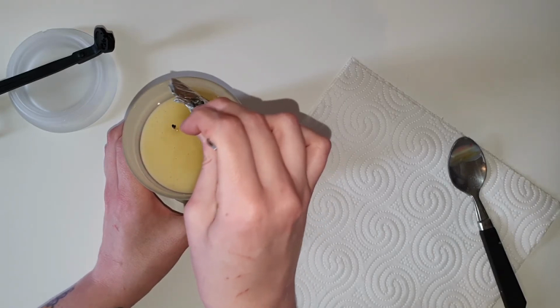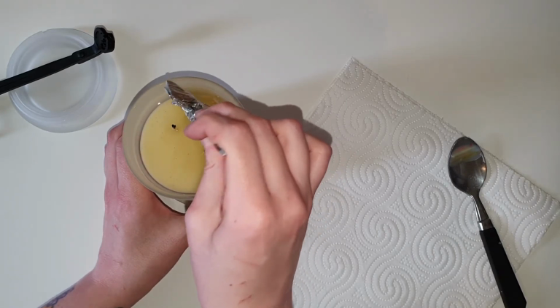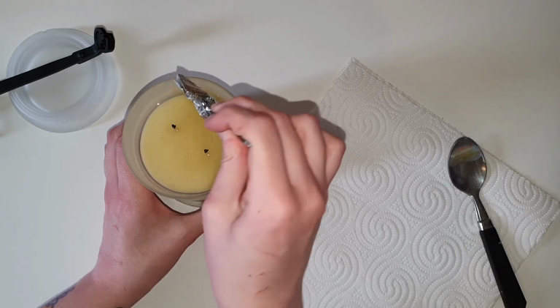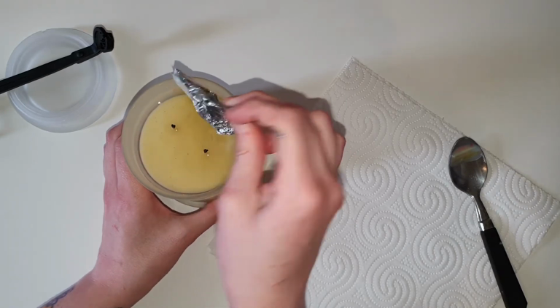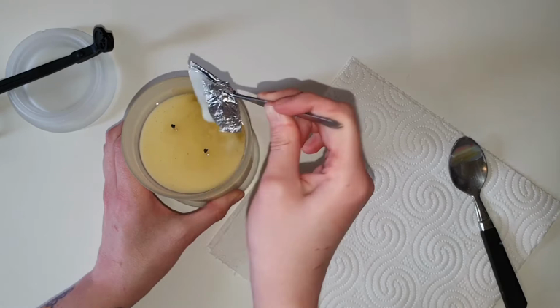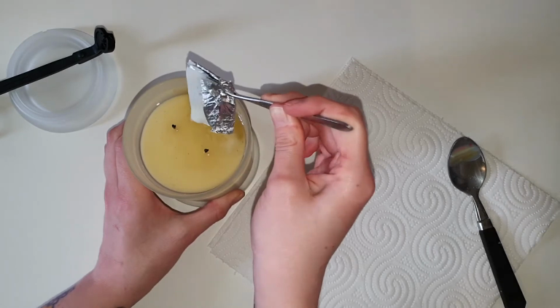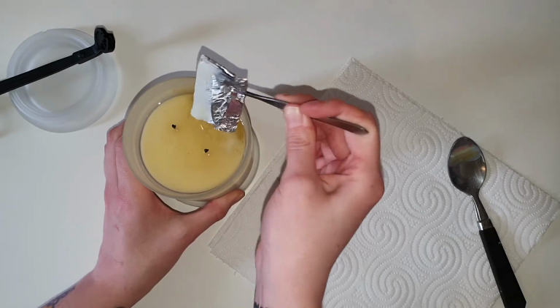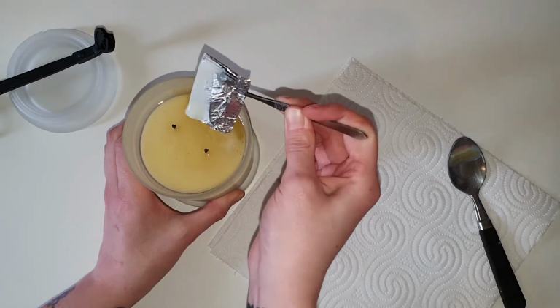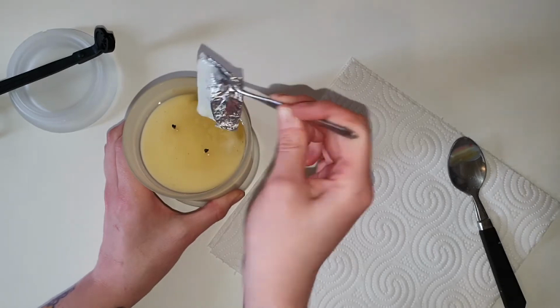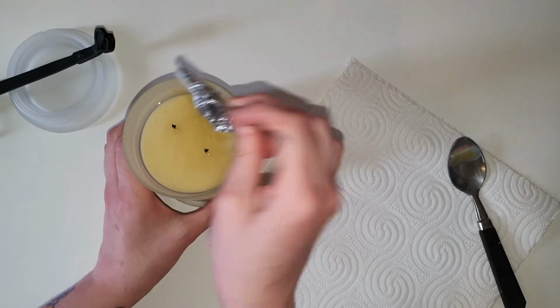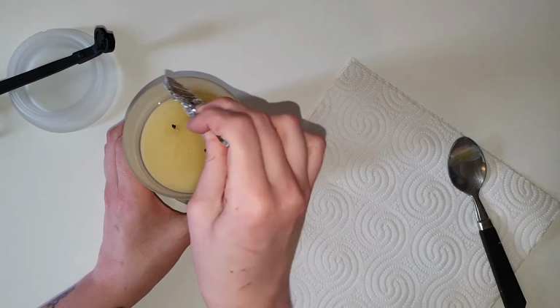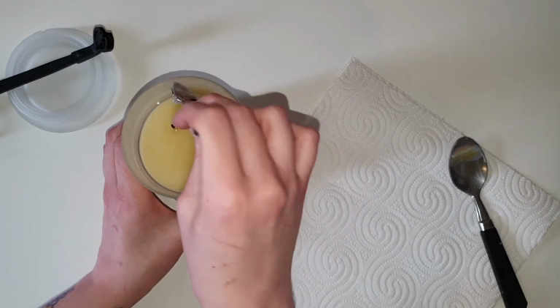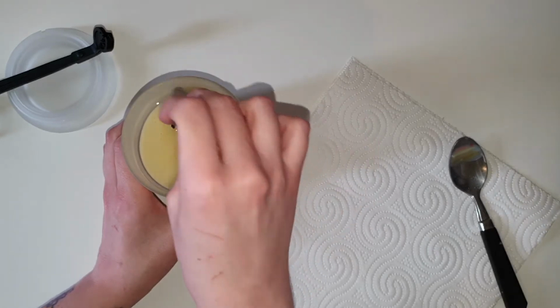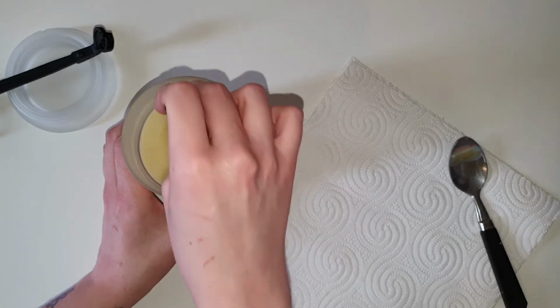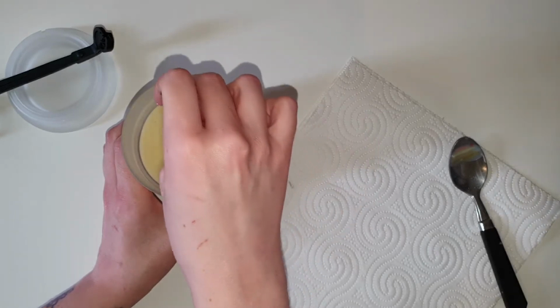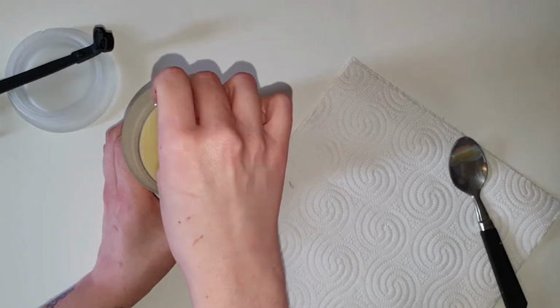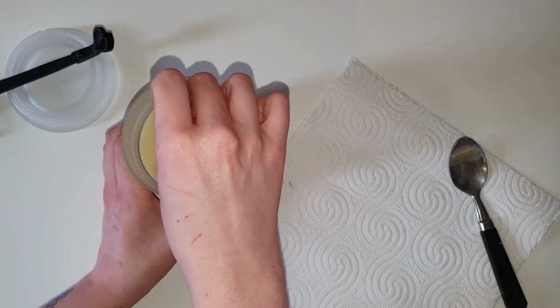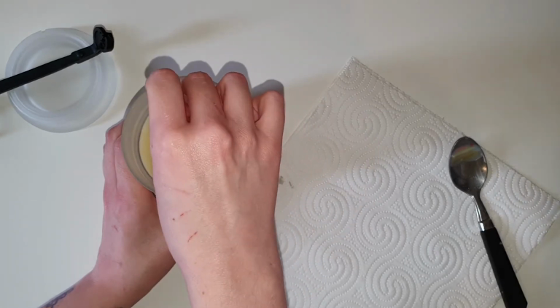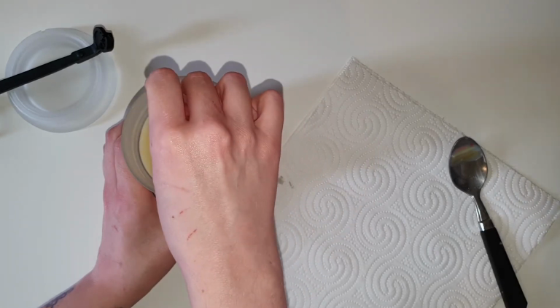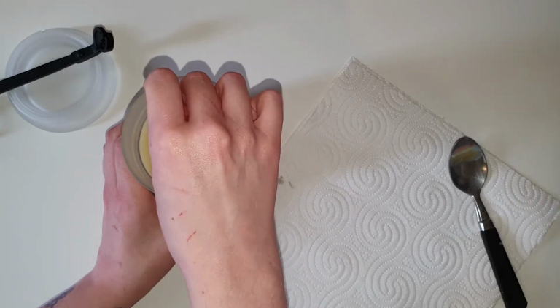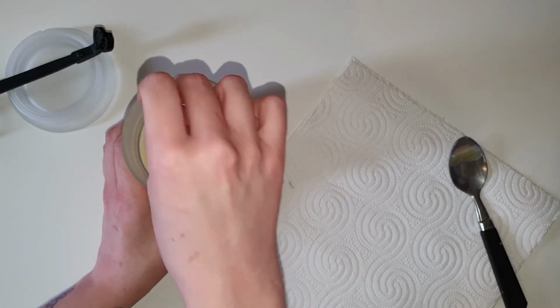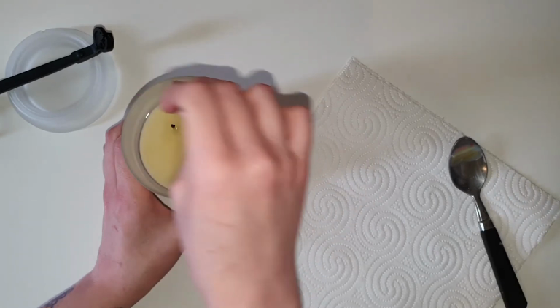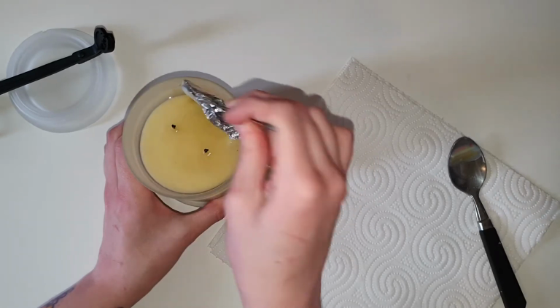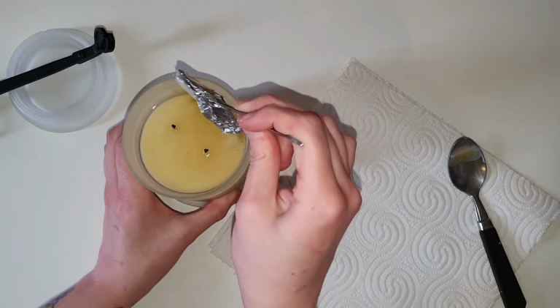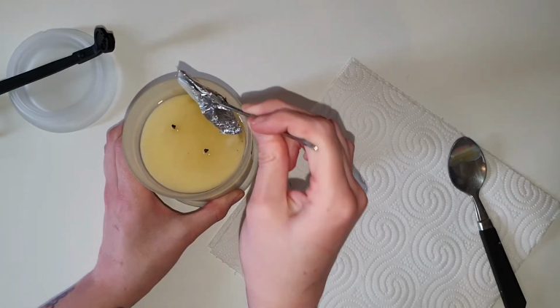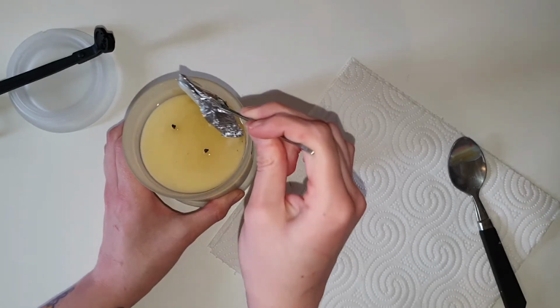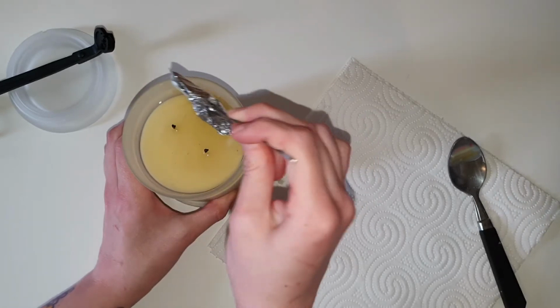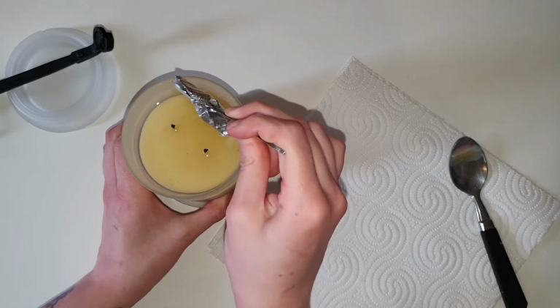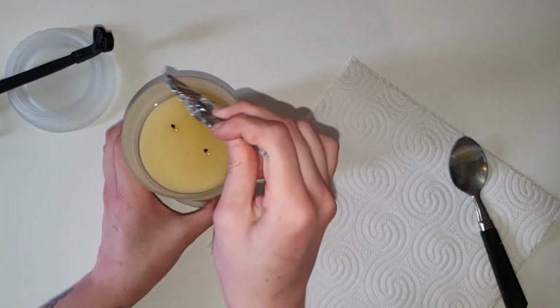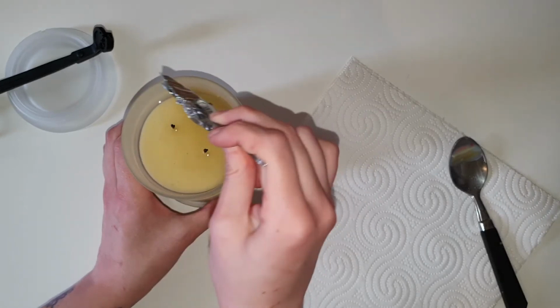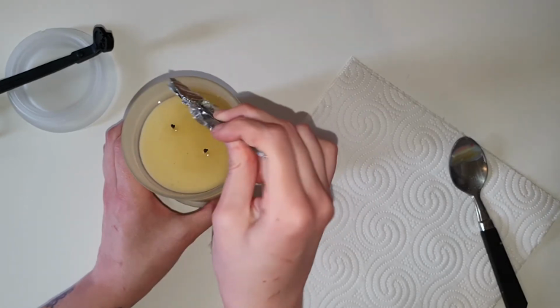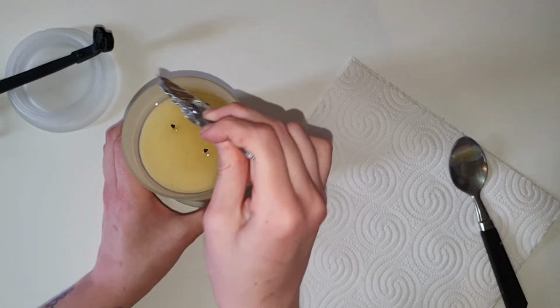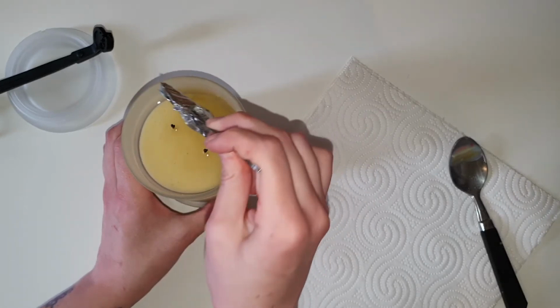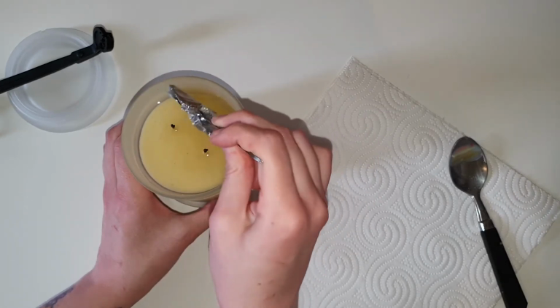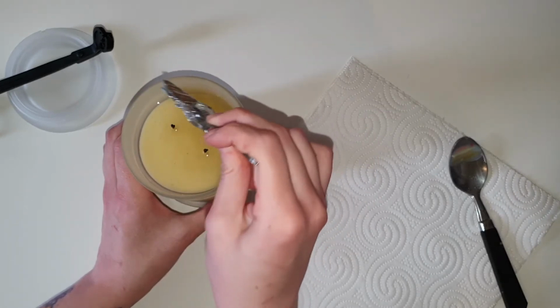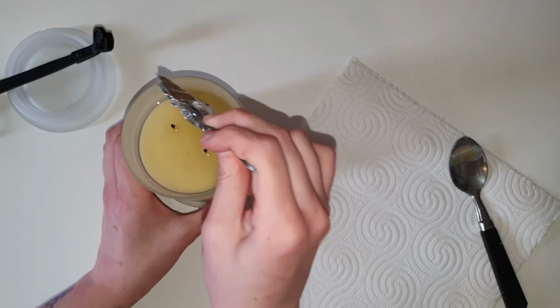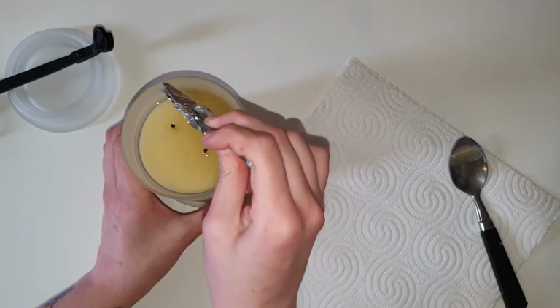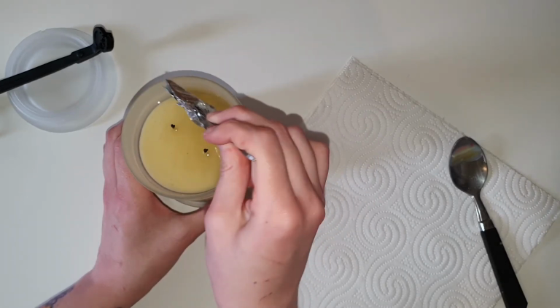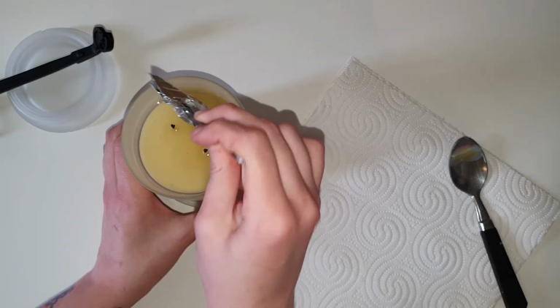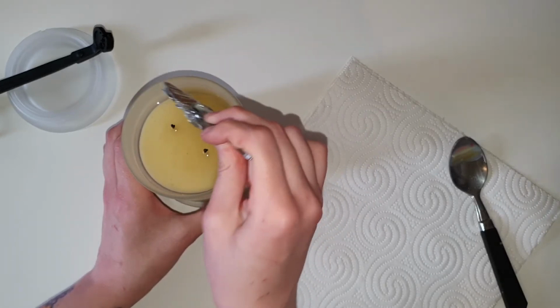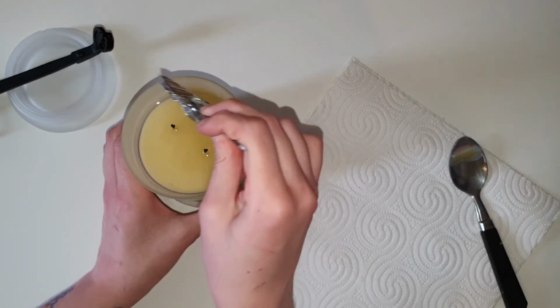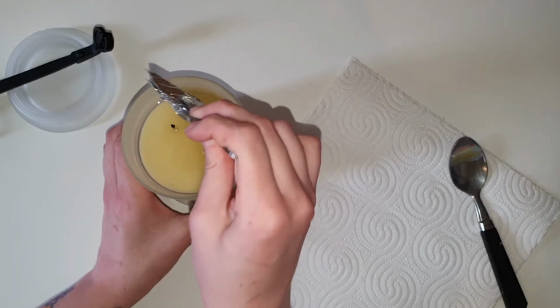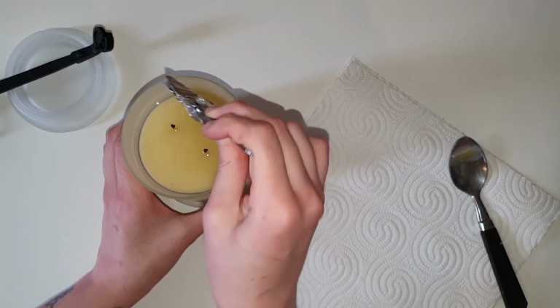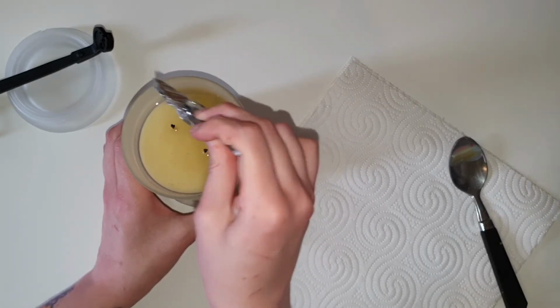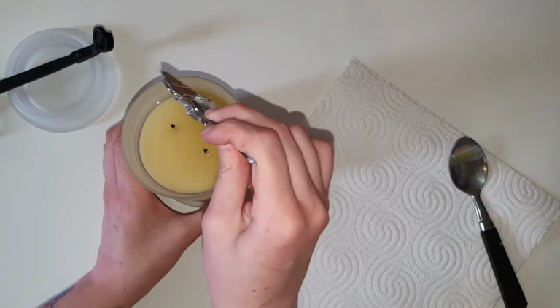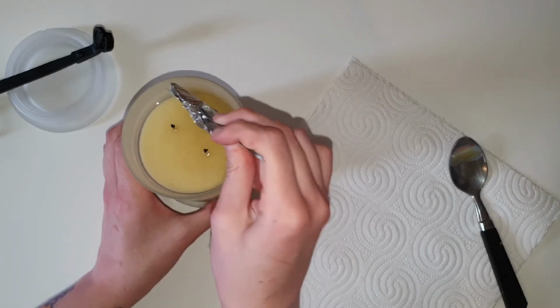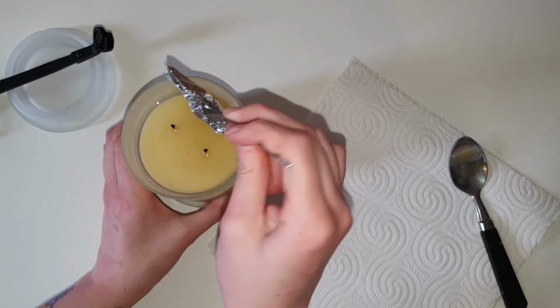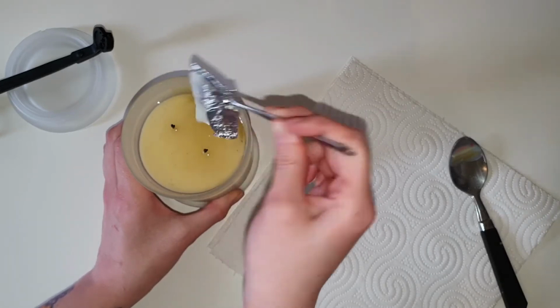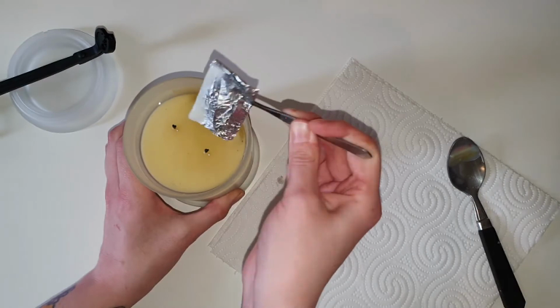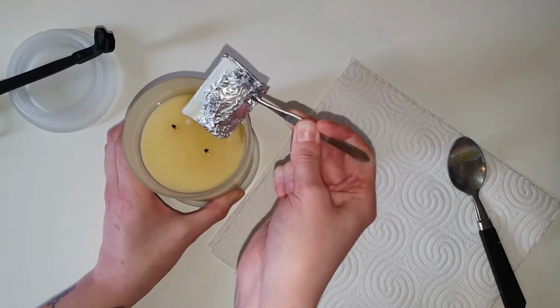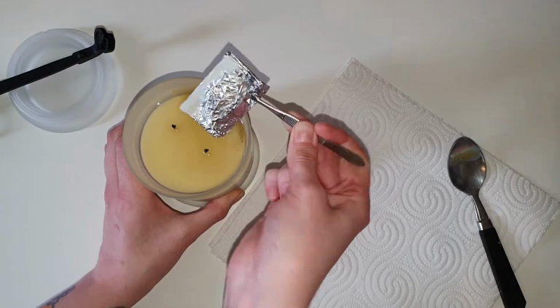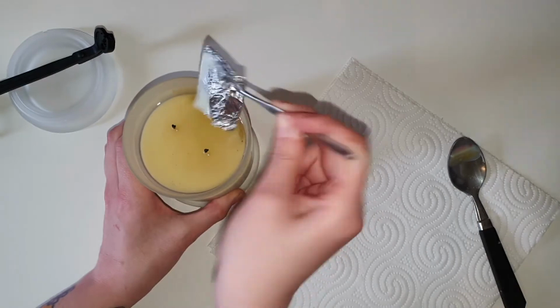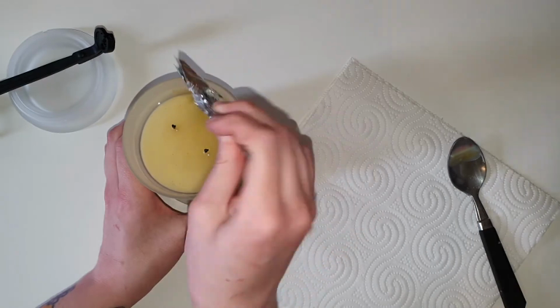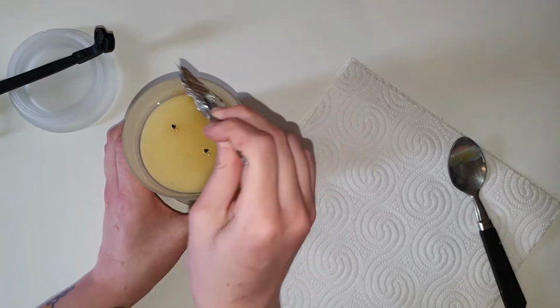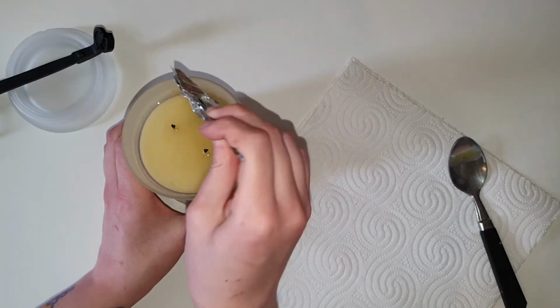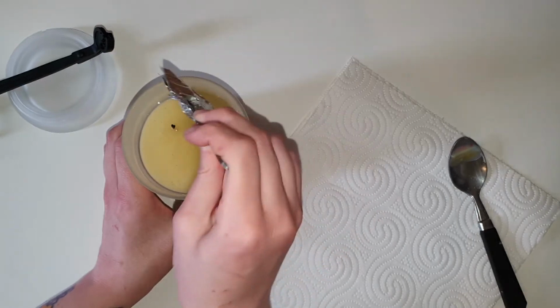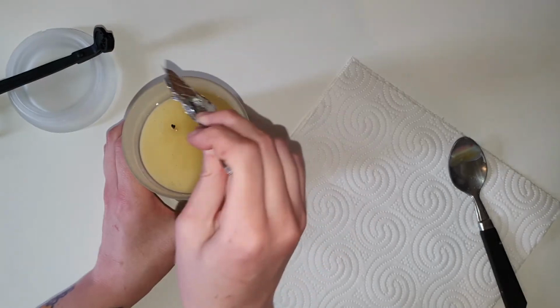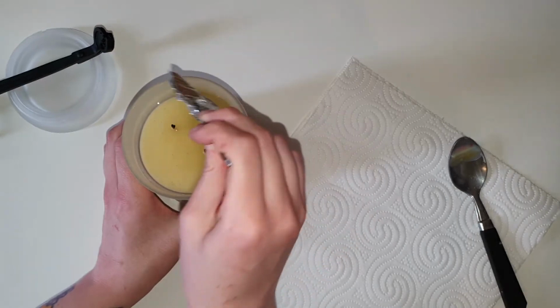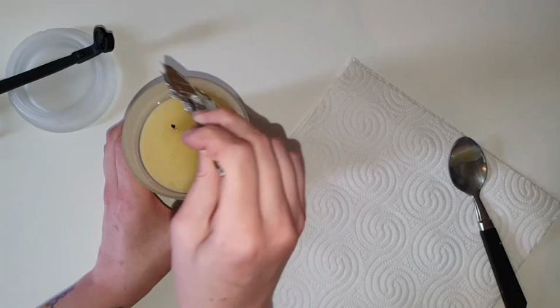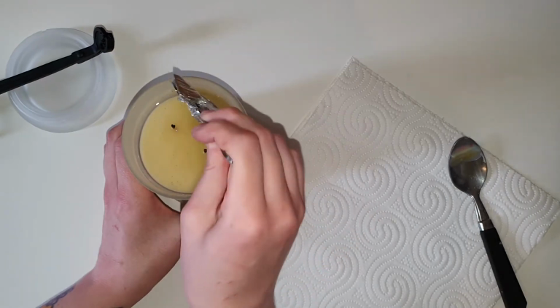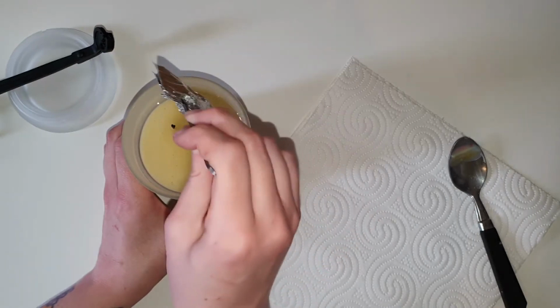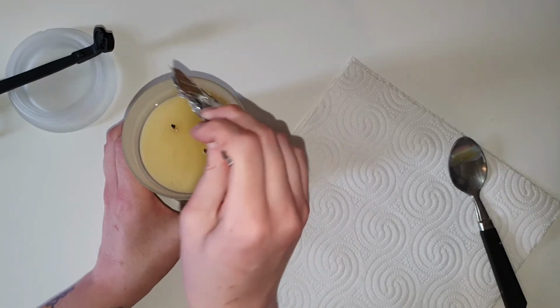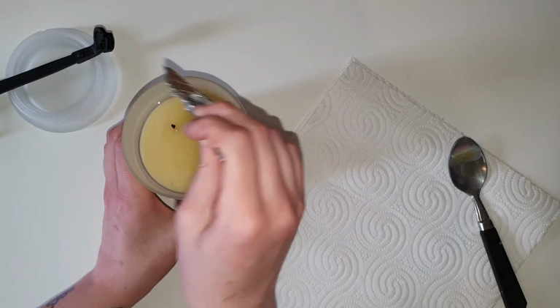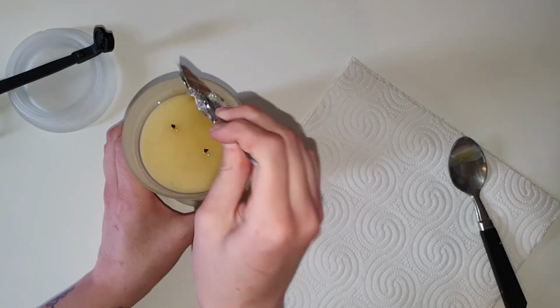If you dig in there too early you run the risk of the foil ripping apart and then wax getting into your ring, and it's just a whole thing.